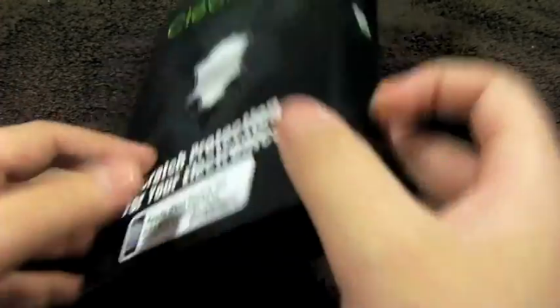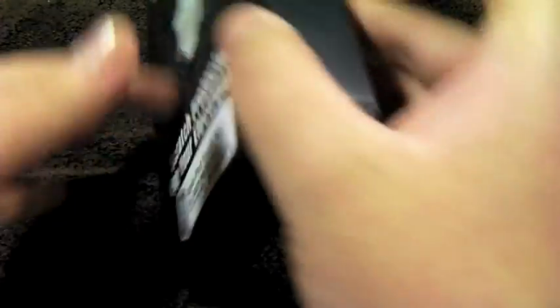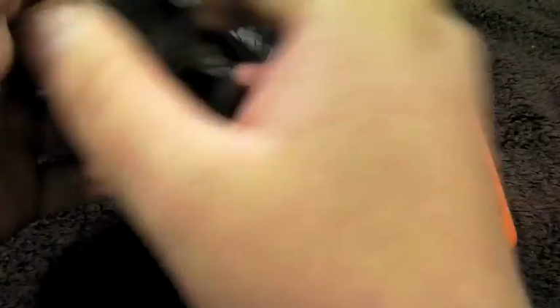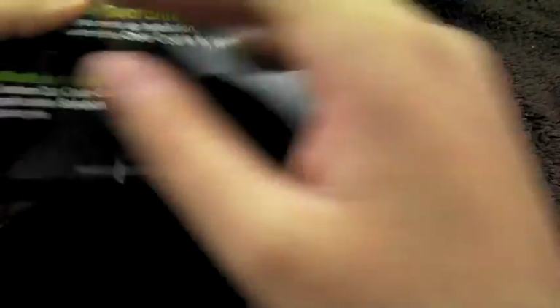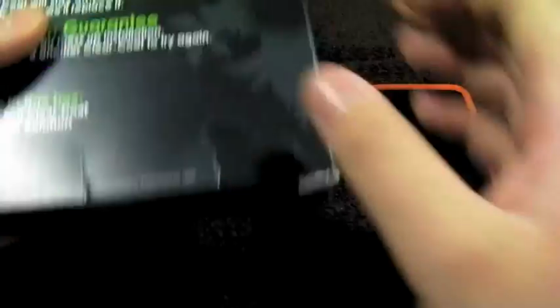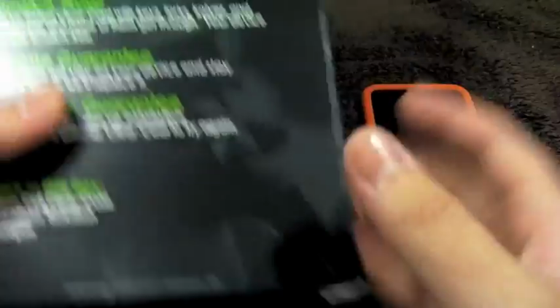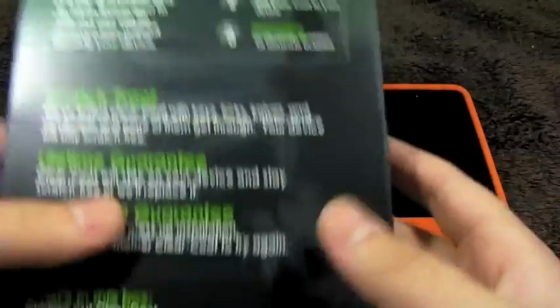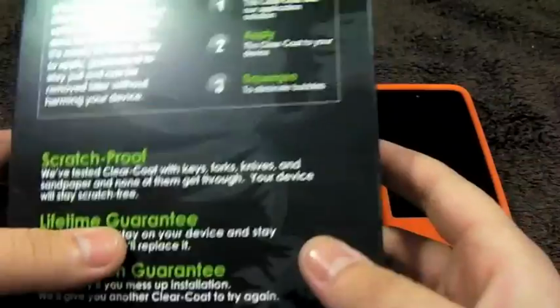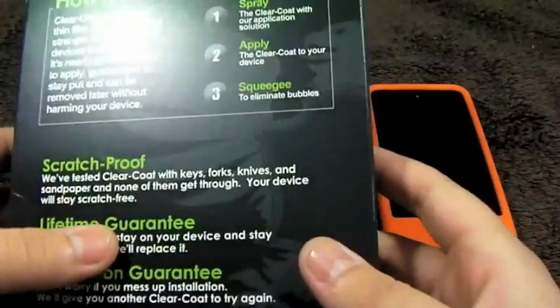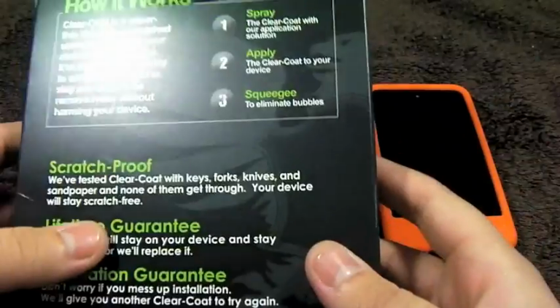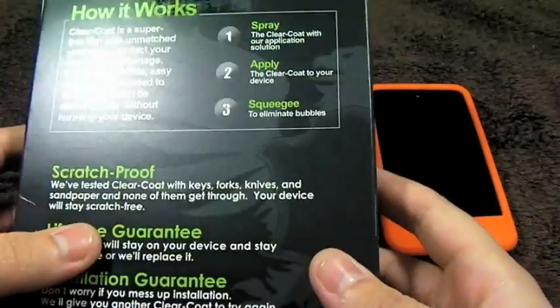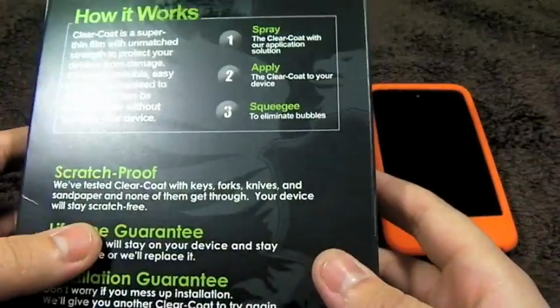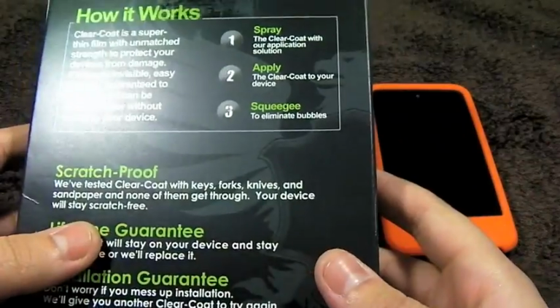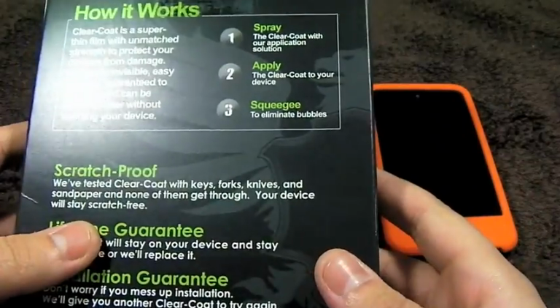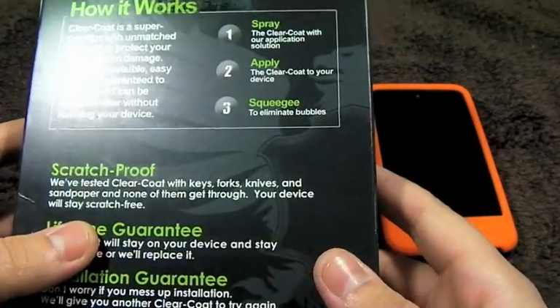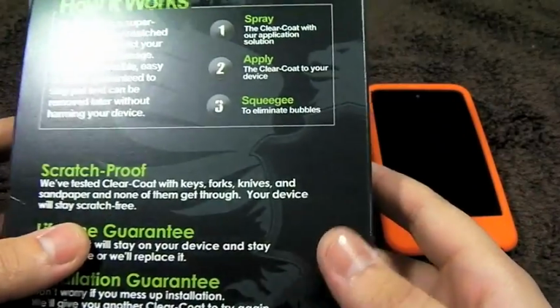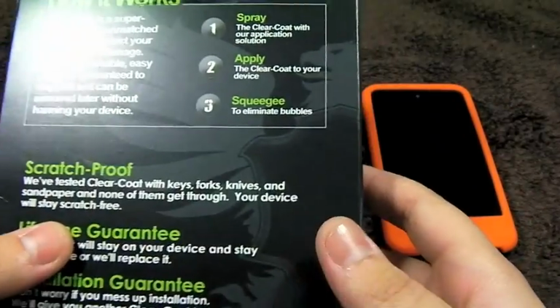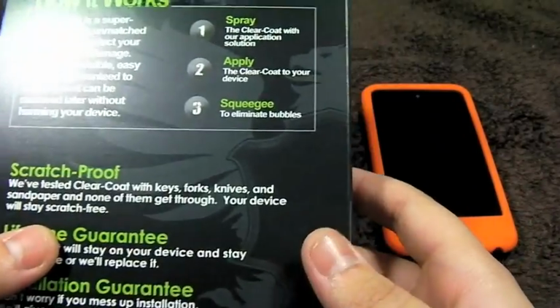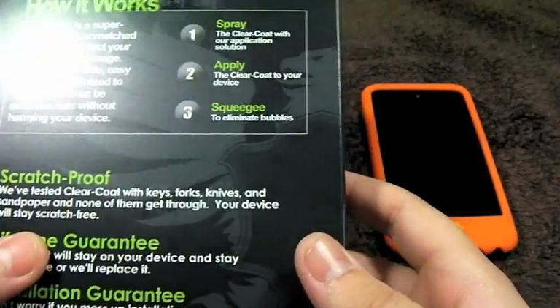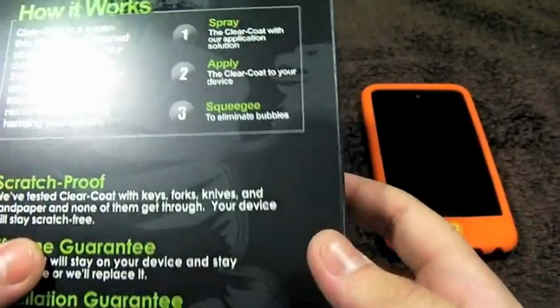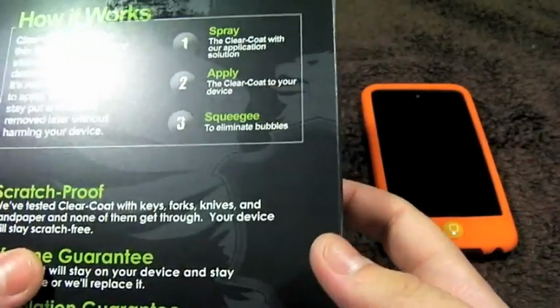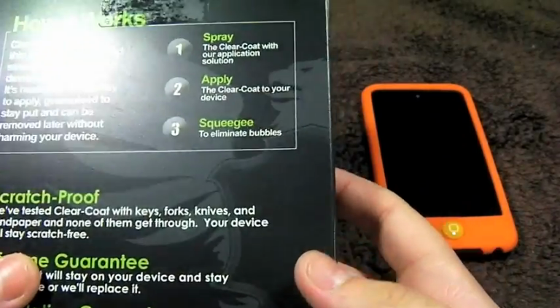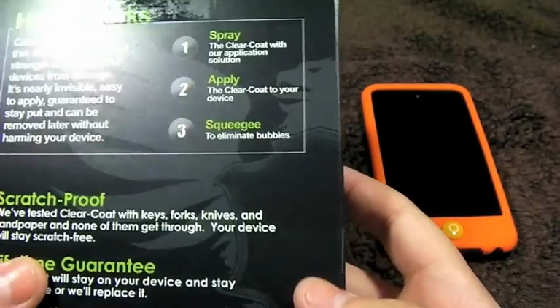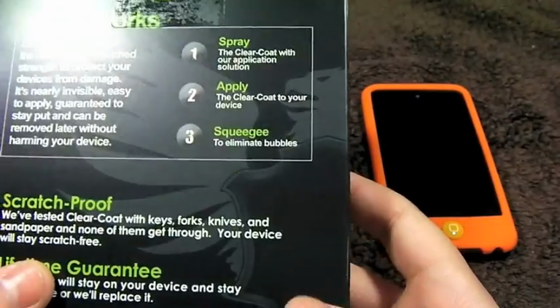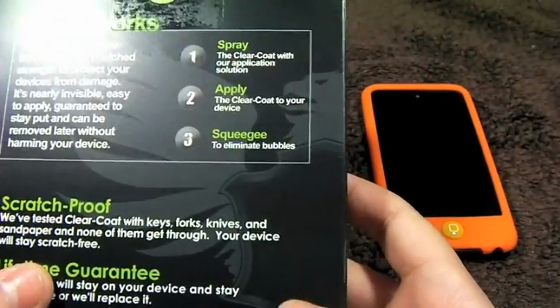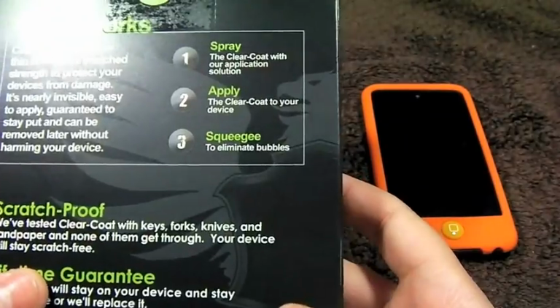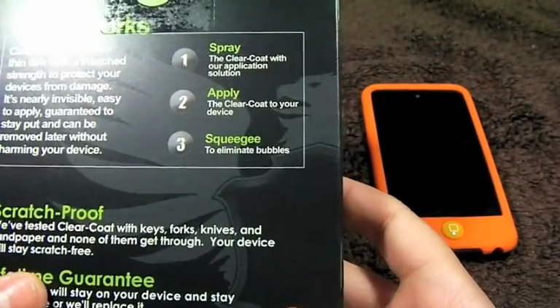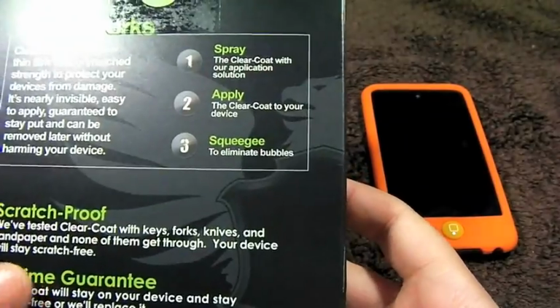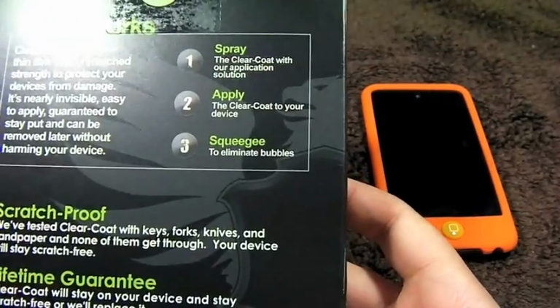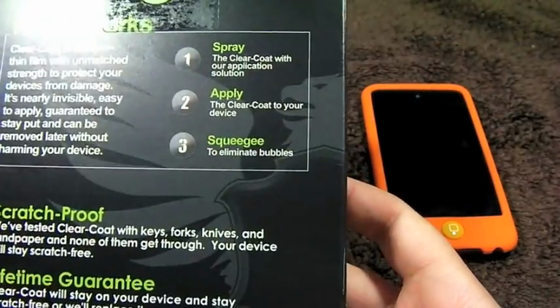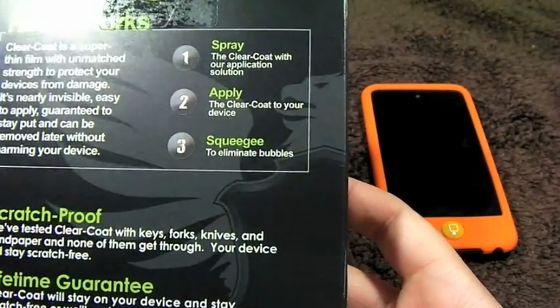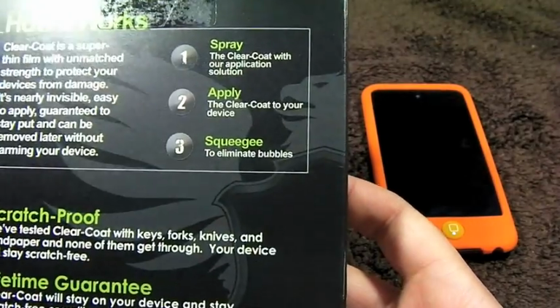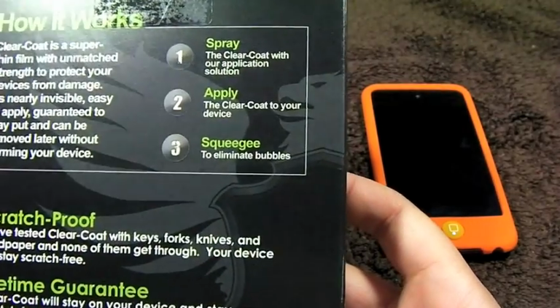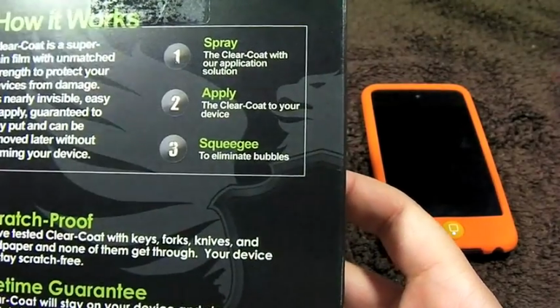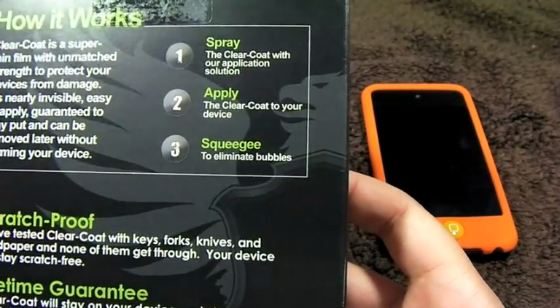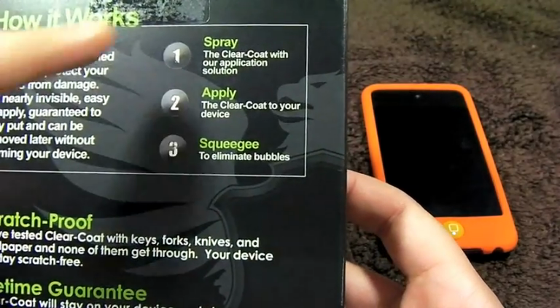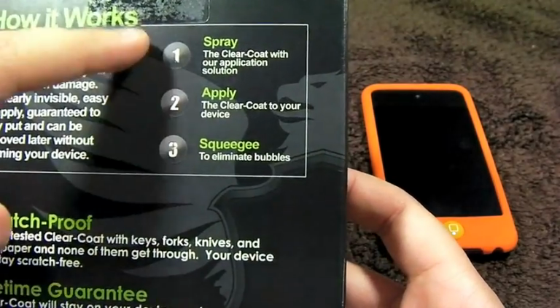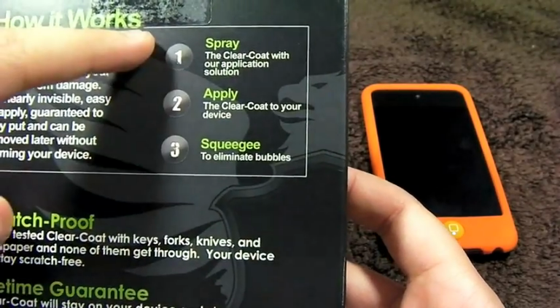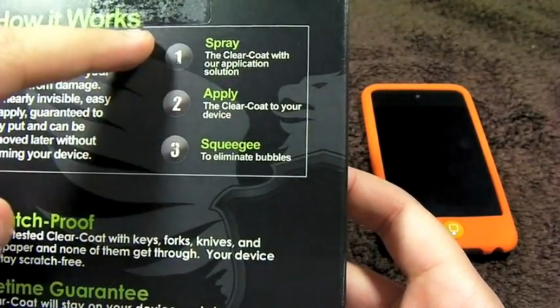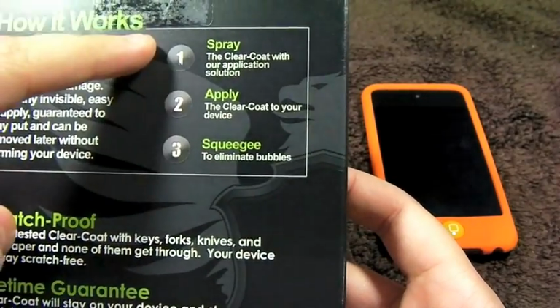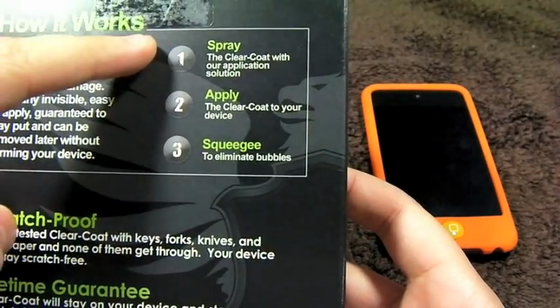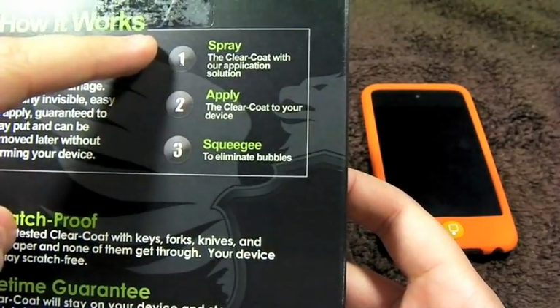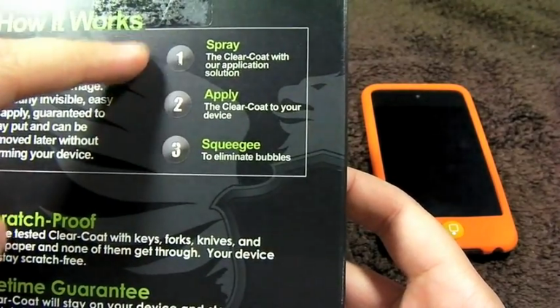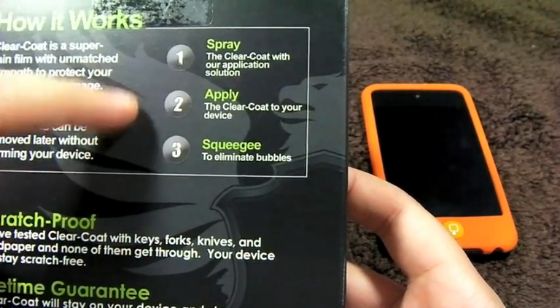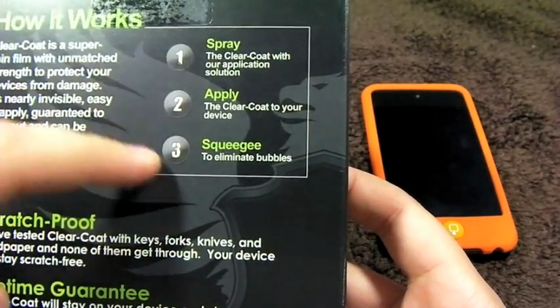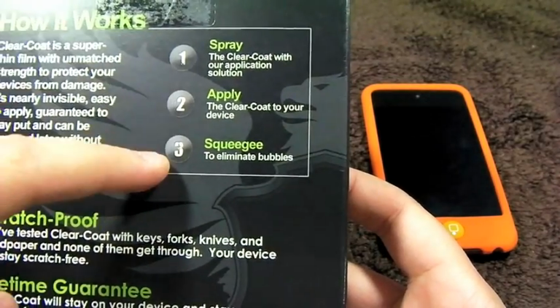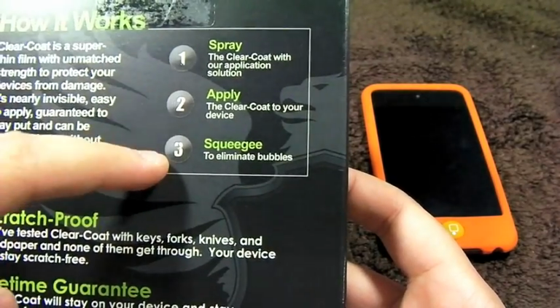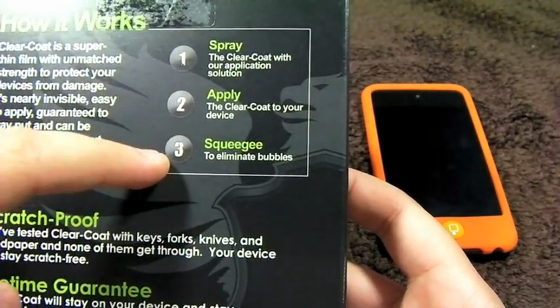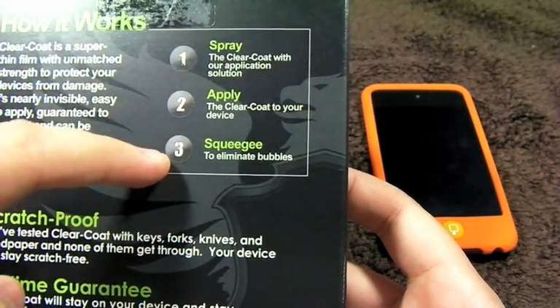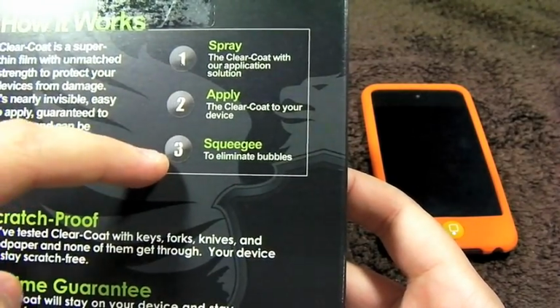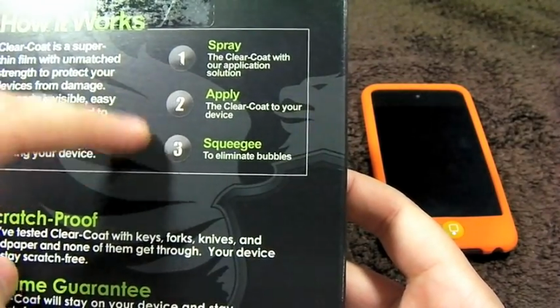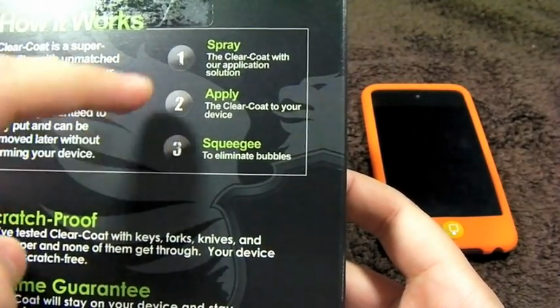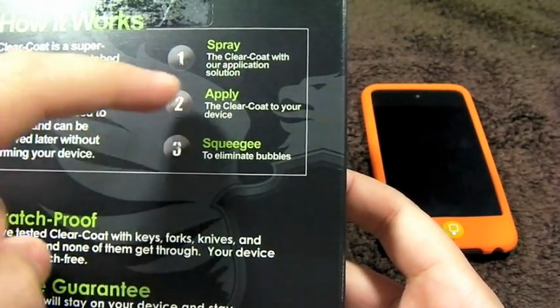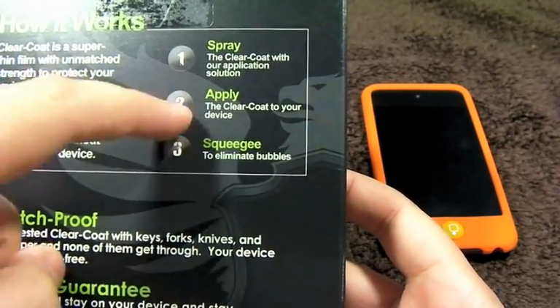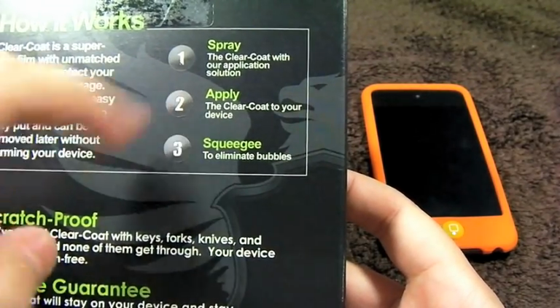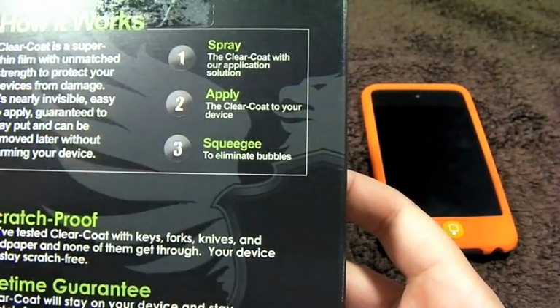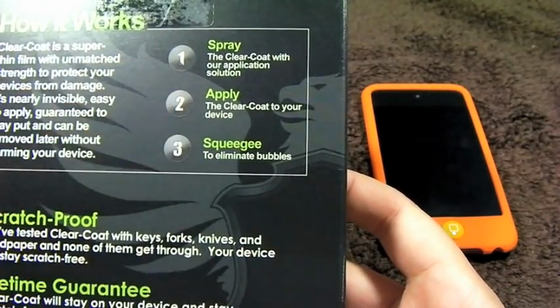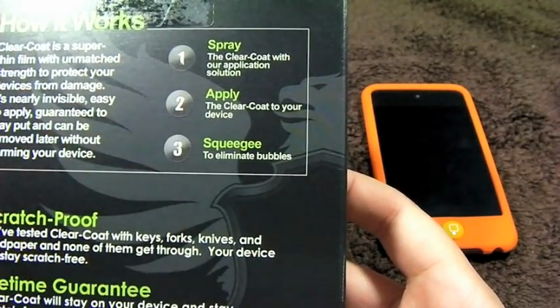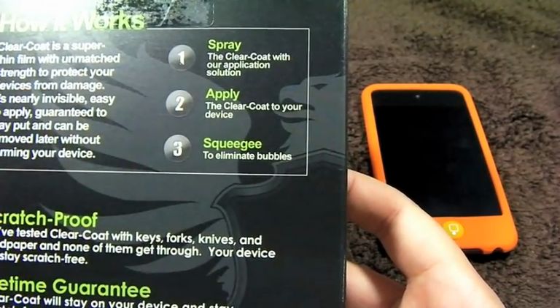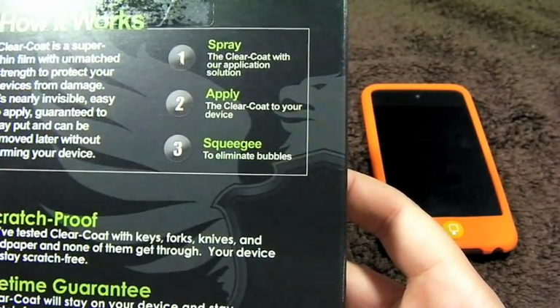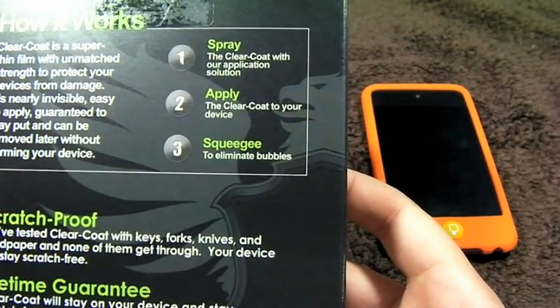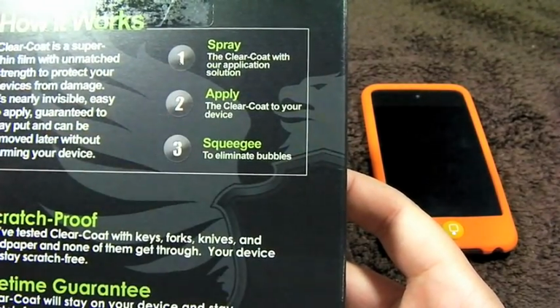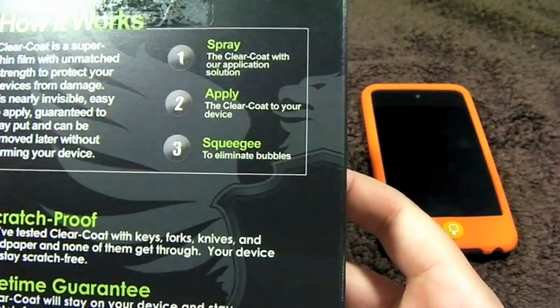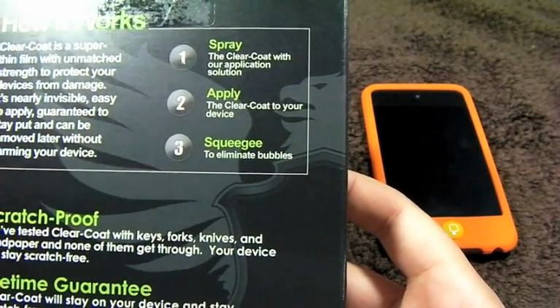So now let's take a look at the box and see what it comes with exactly. You do get a spray, you do get a squeegee, and then you get the skins for itself.